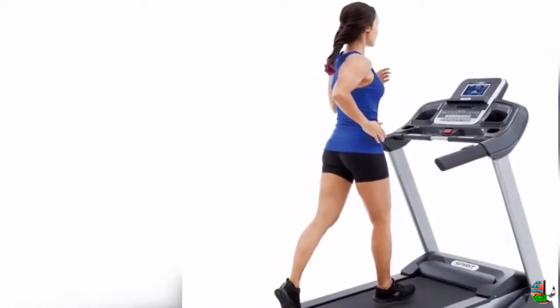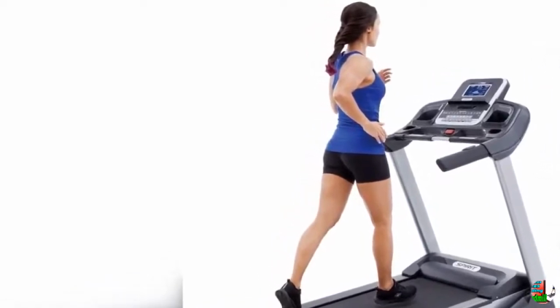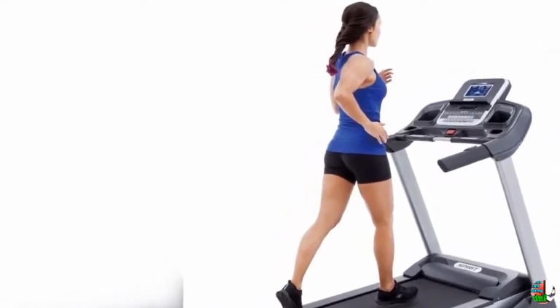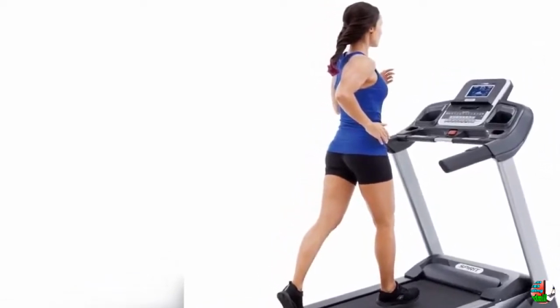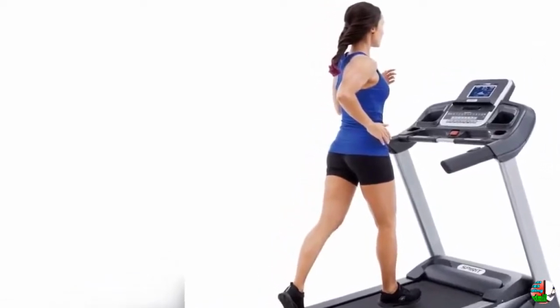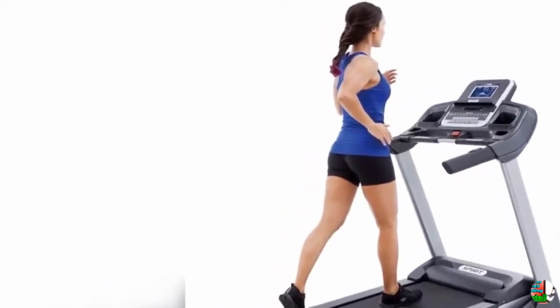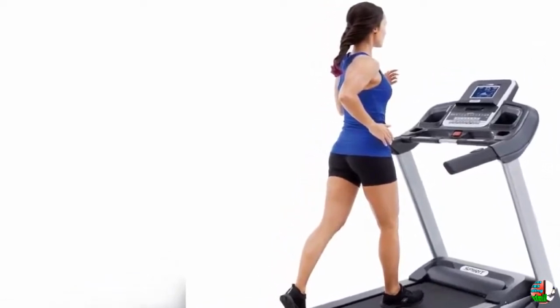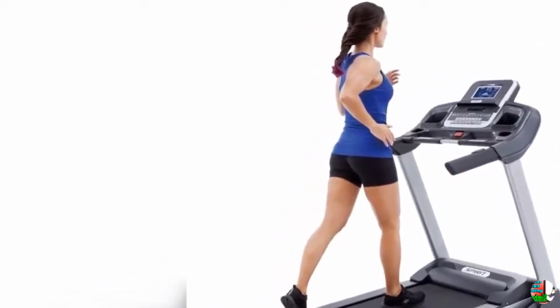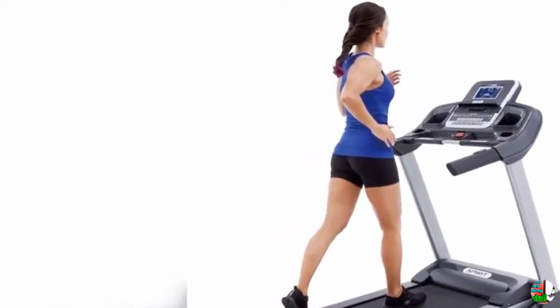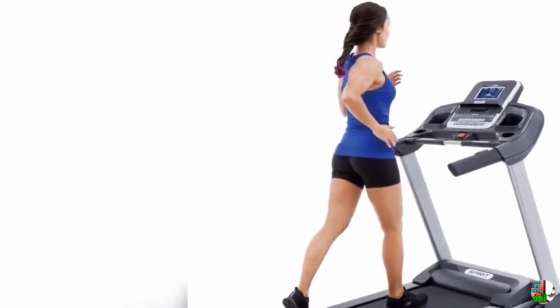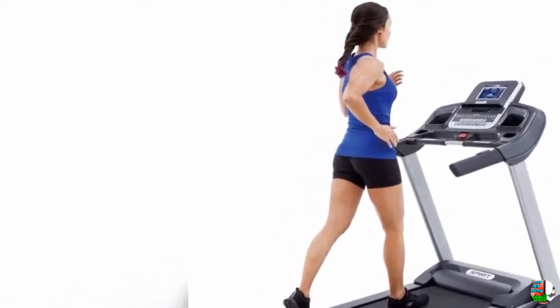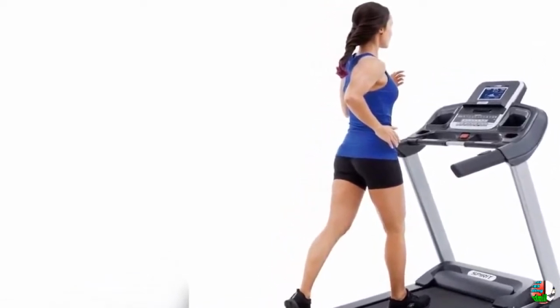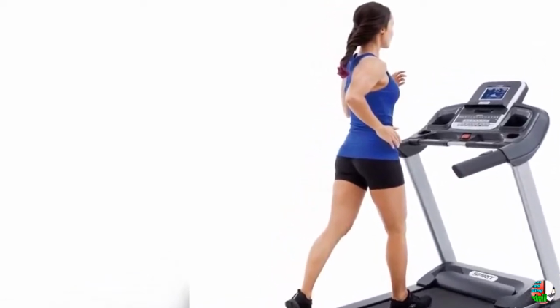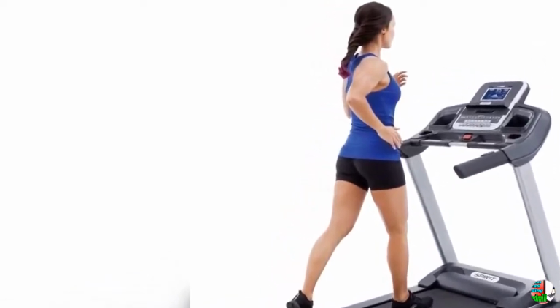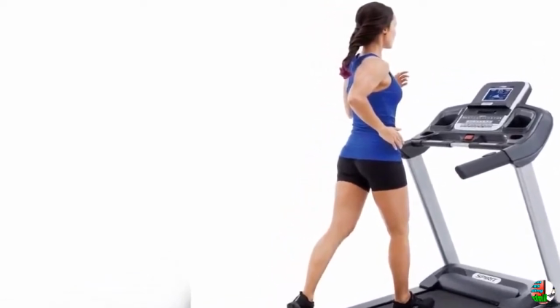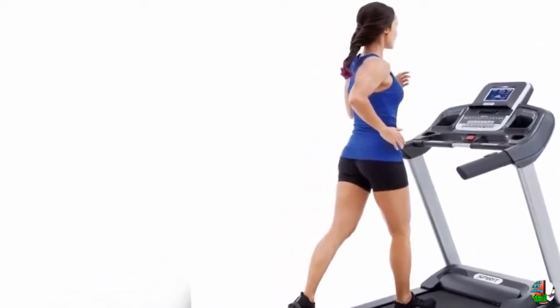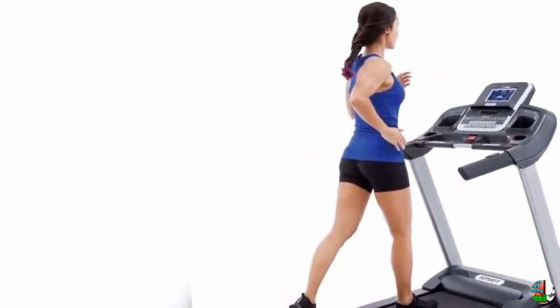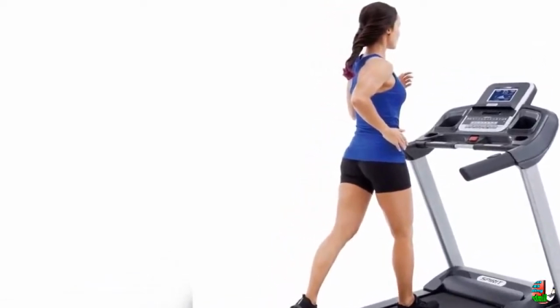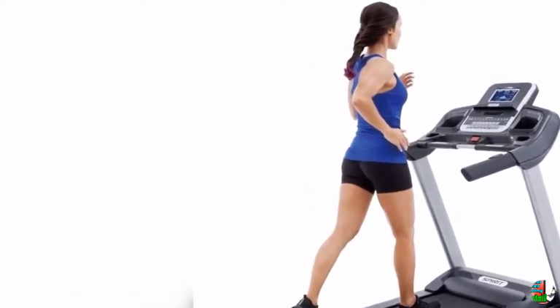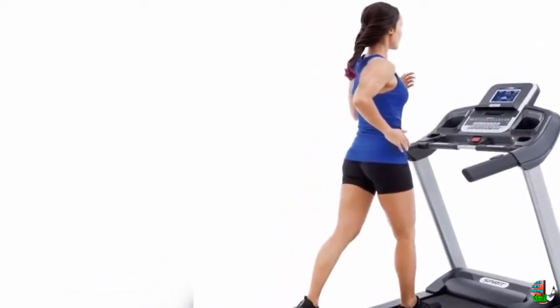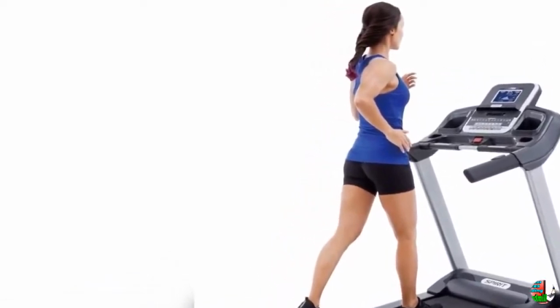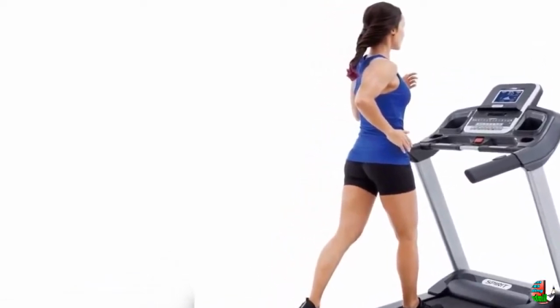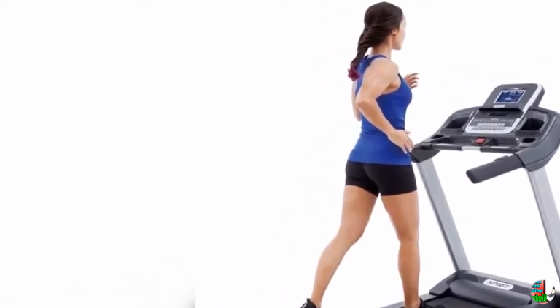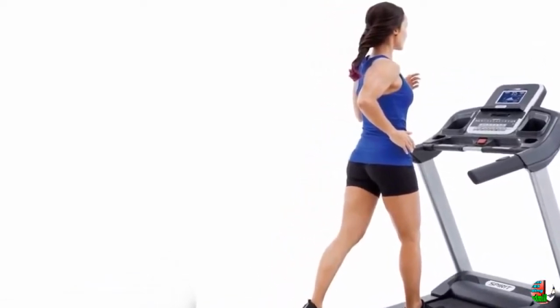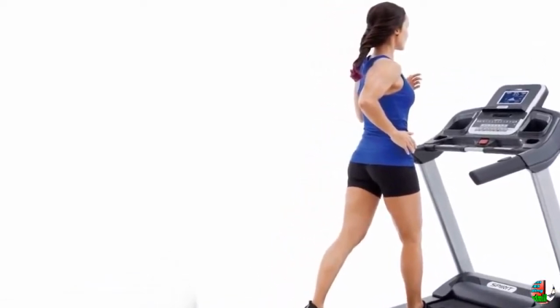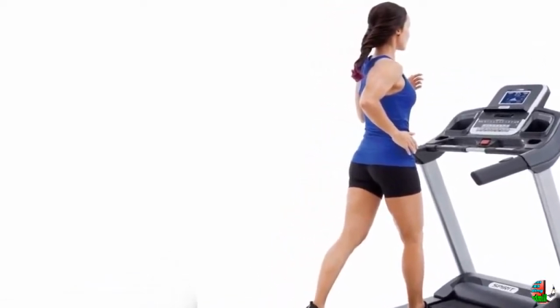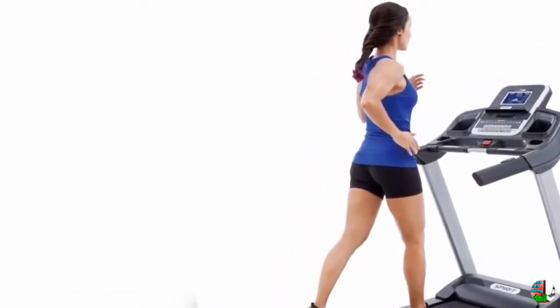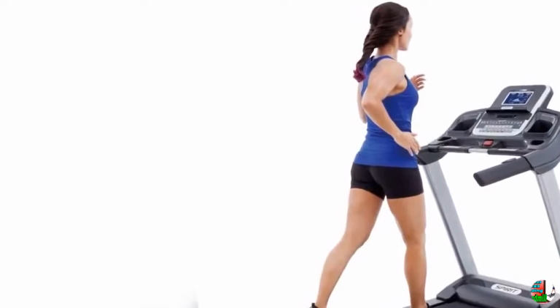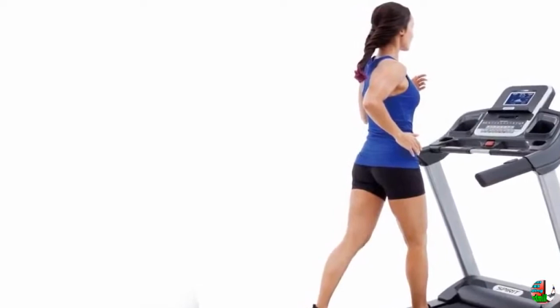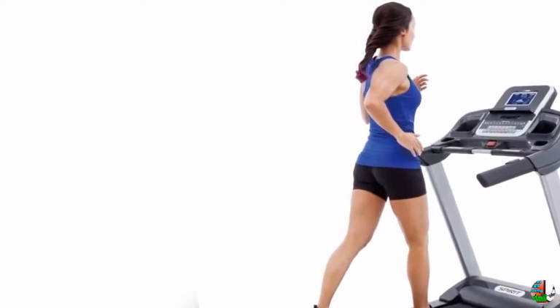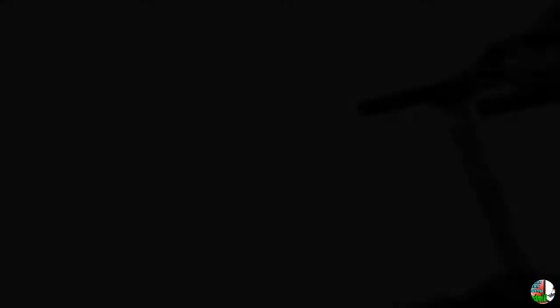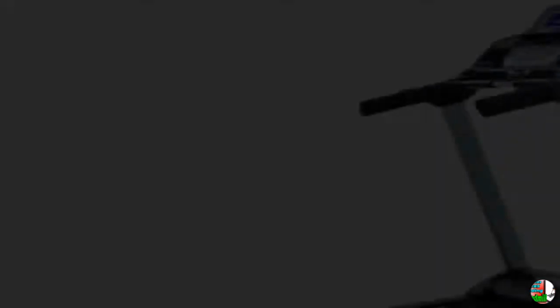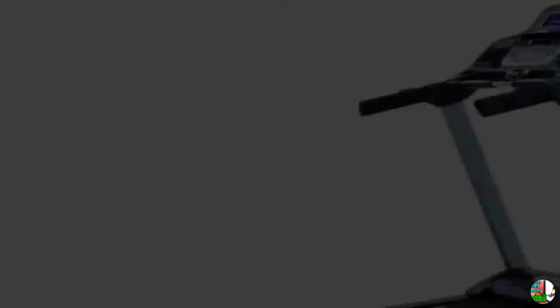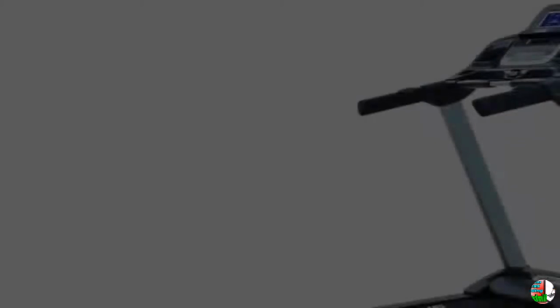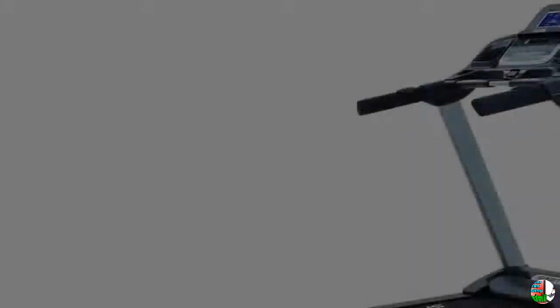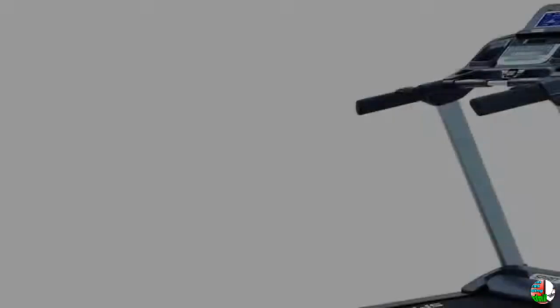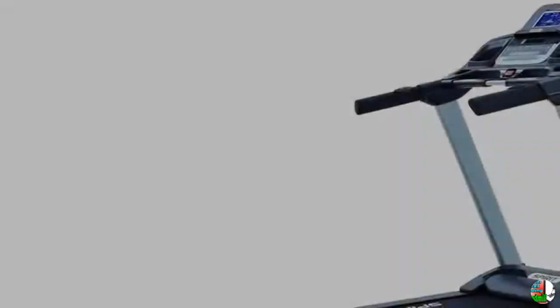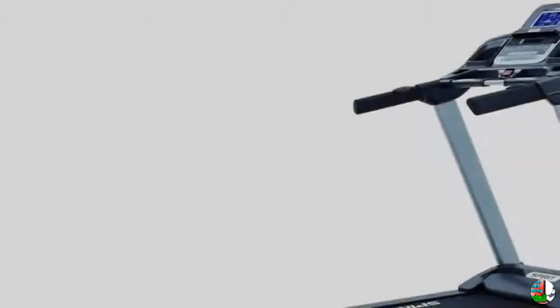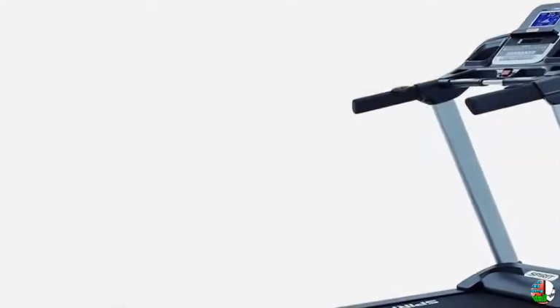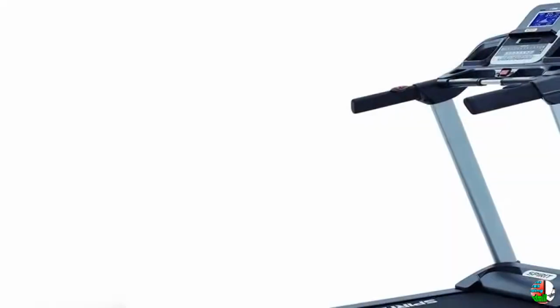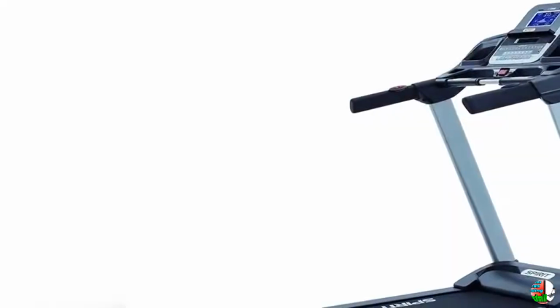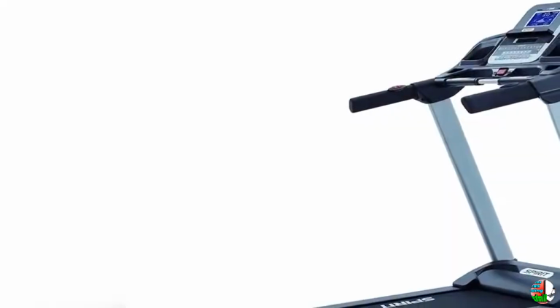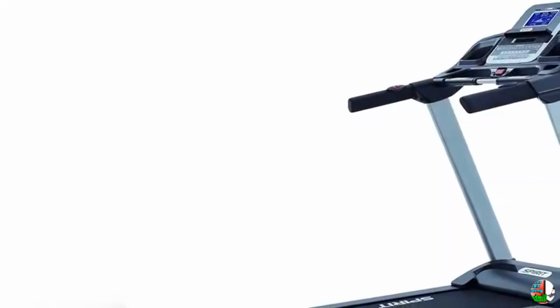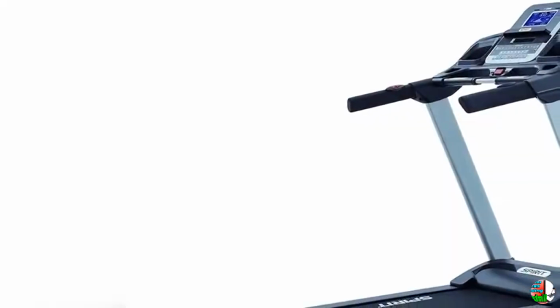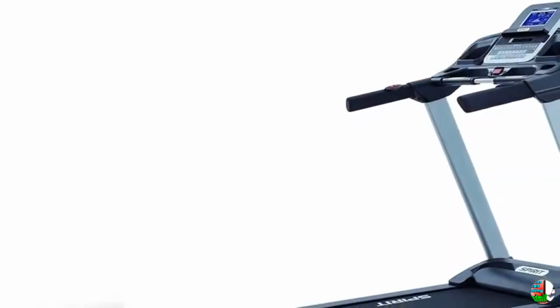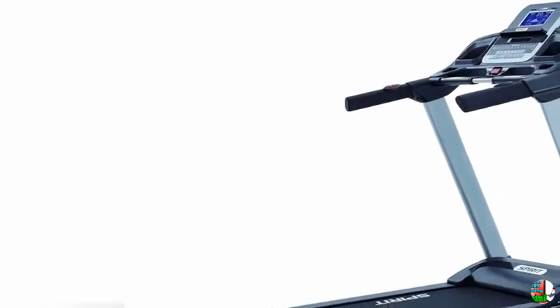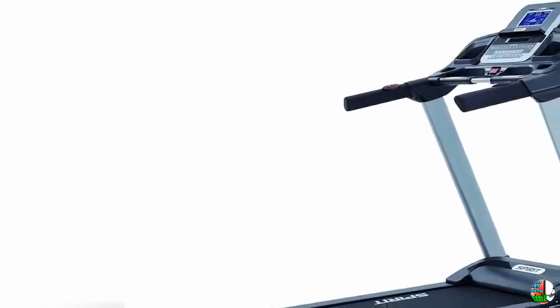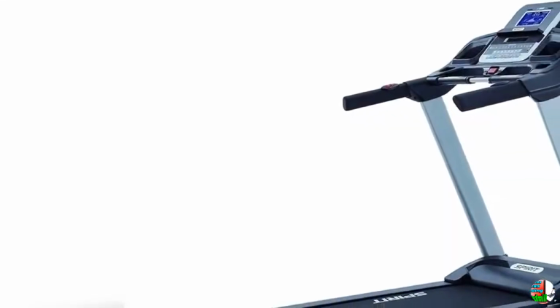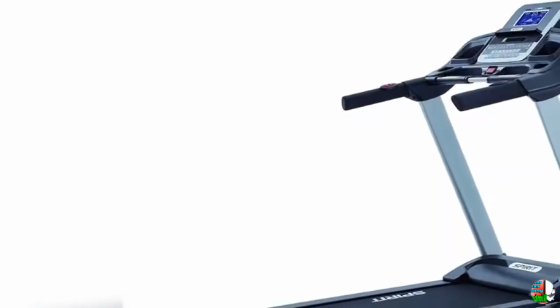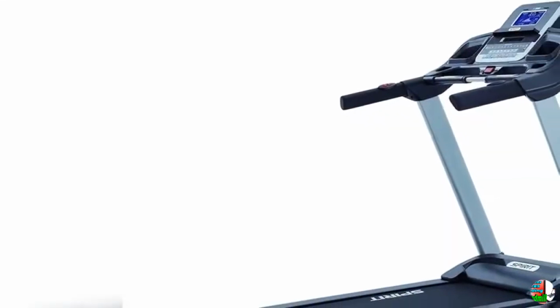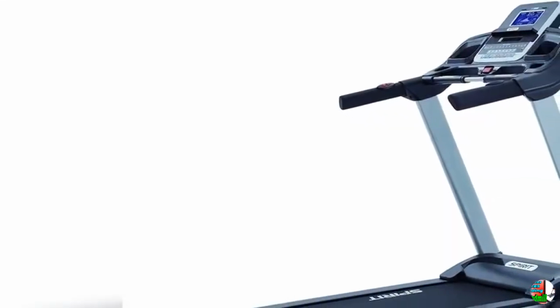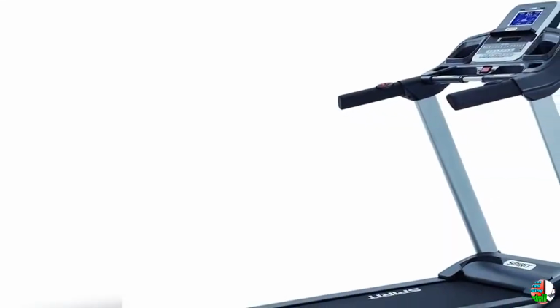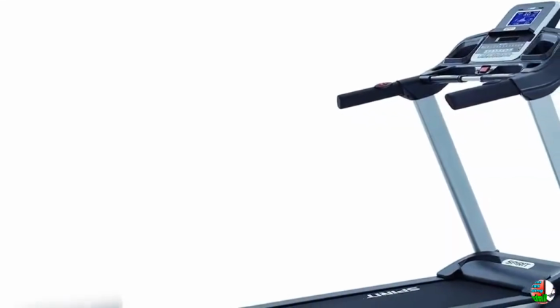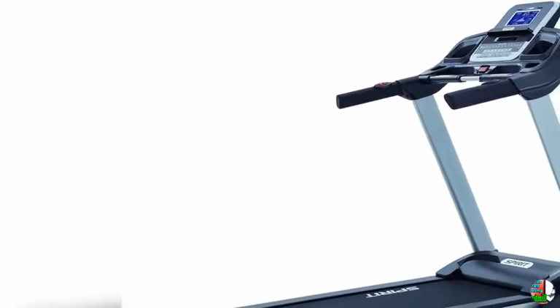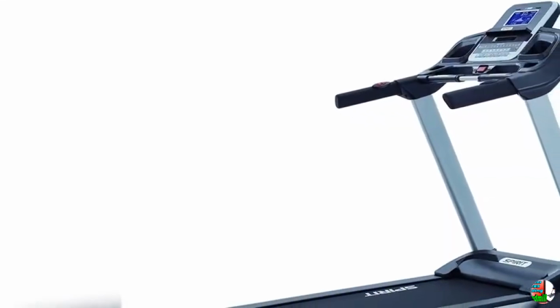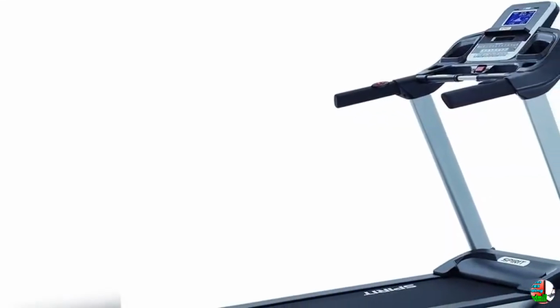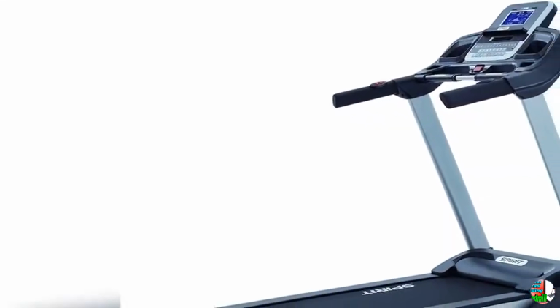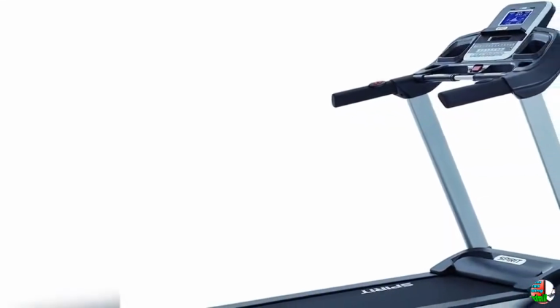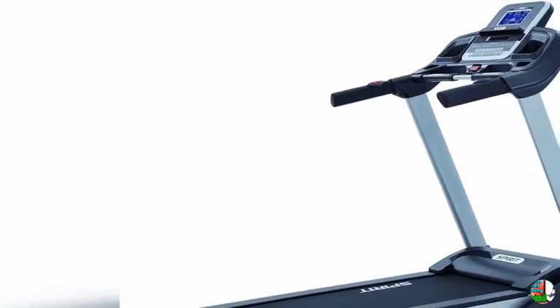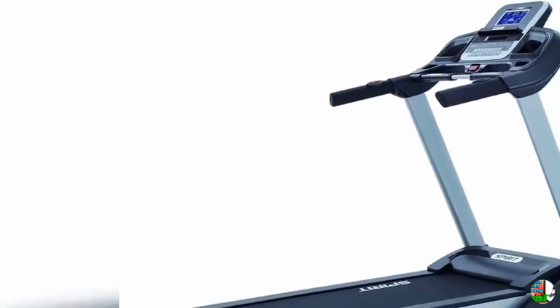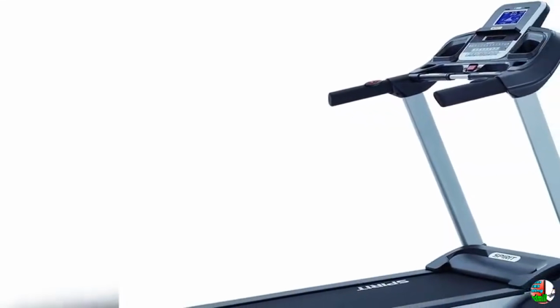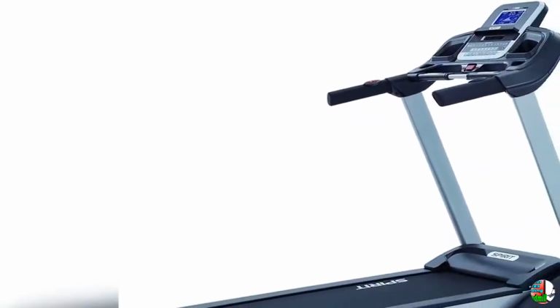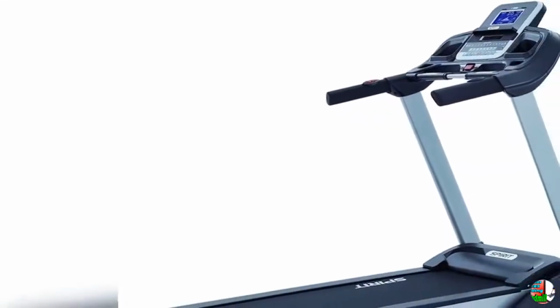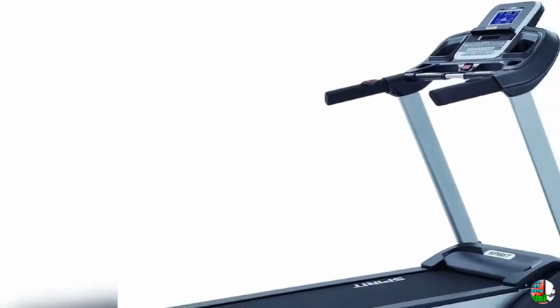Heart Rate Monitoring — Built-in hand pulse grips and included heart rate strap help monitor heart rate while you work out.